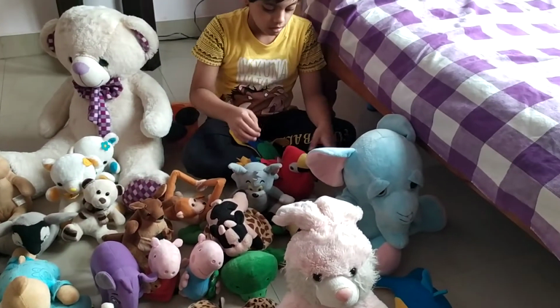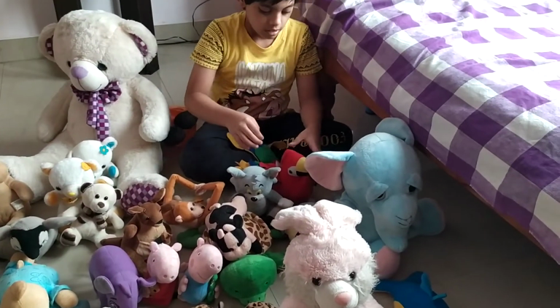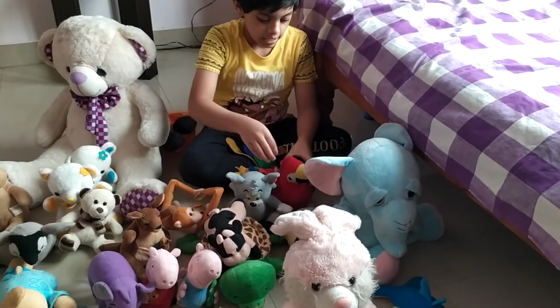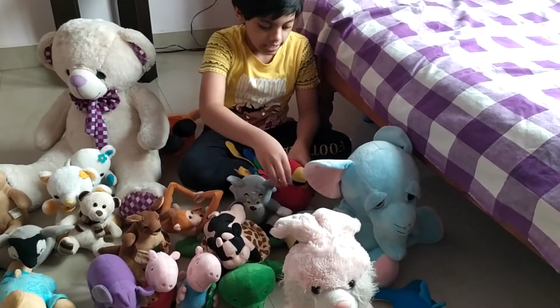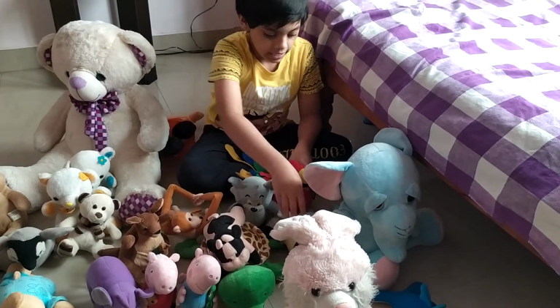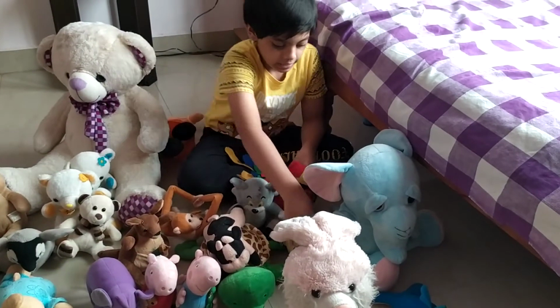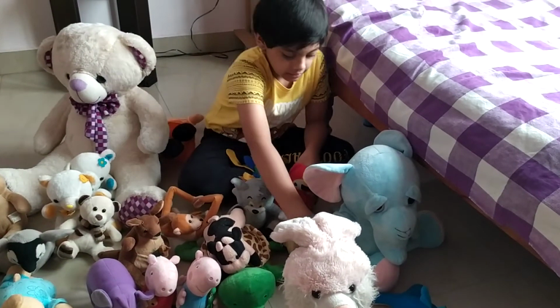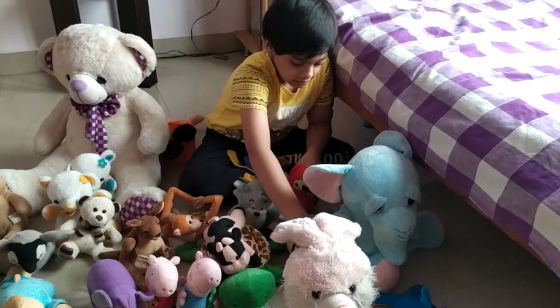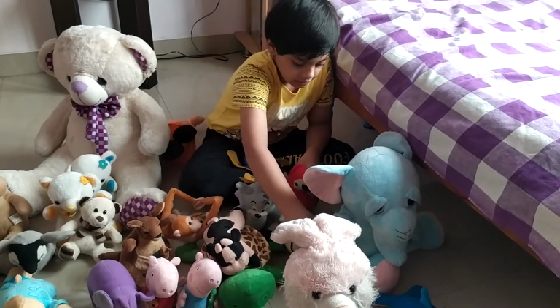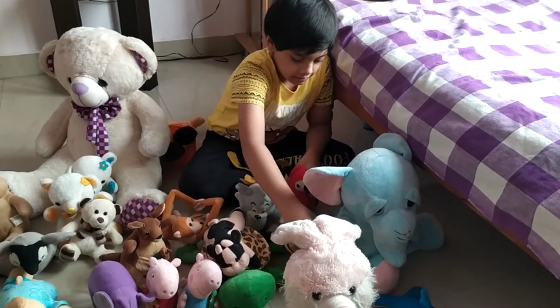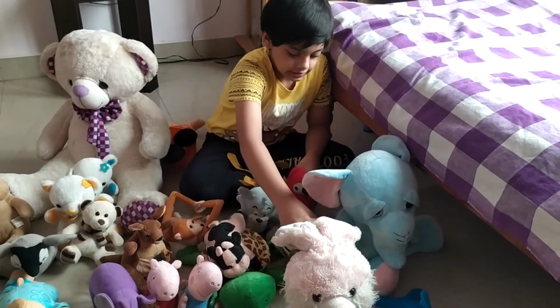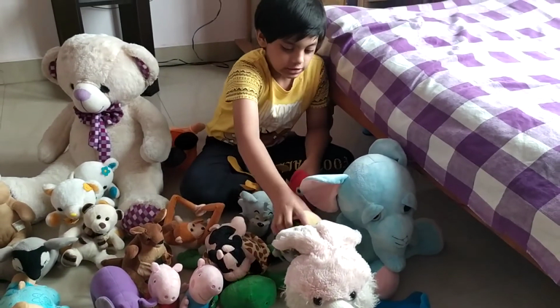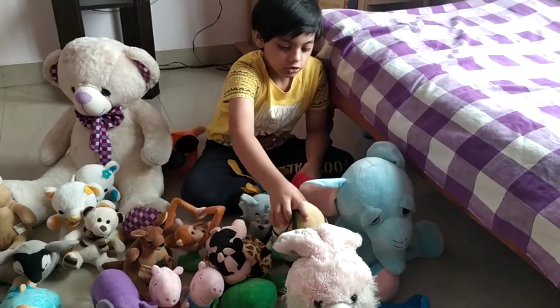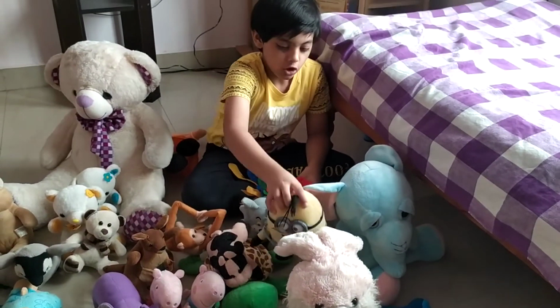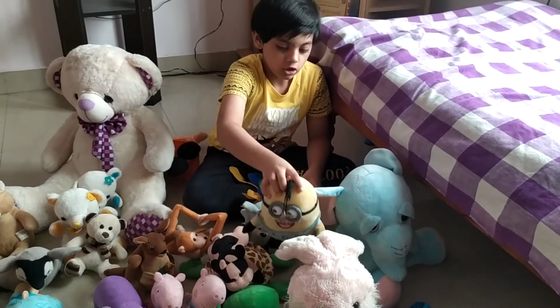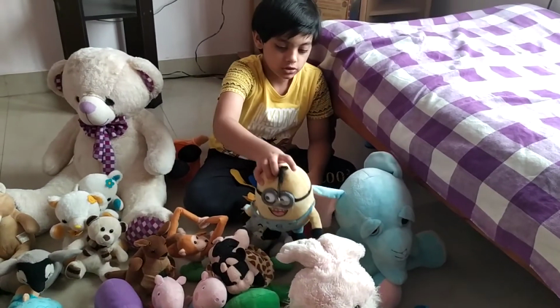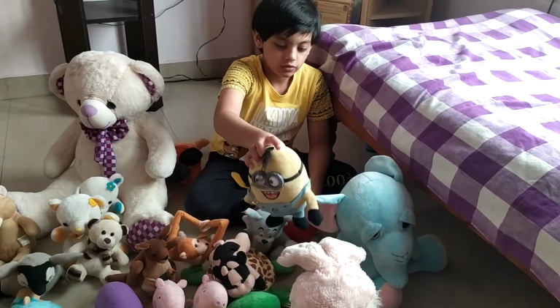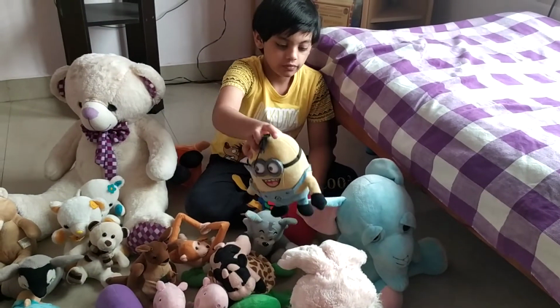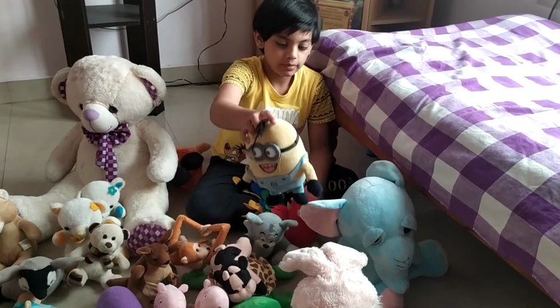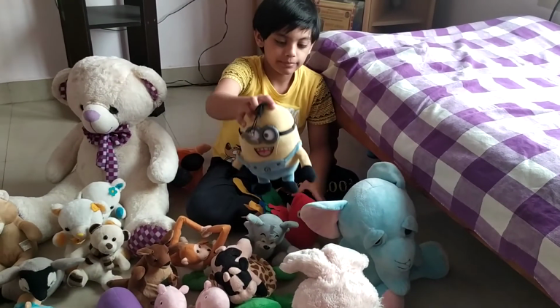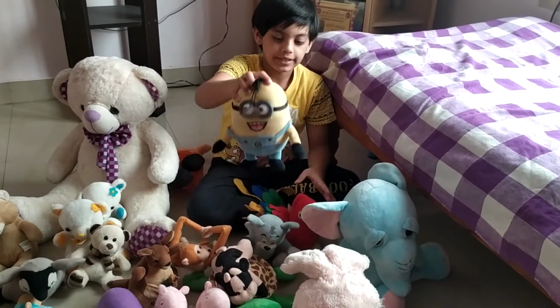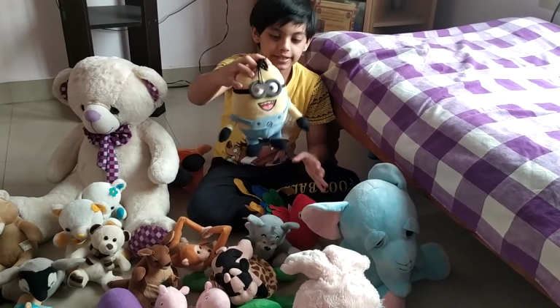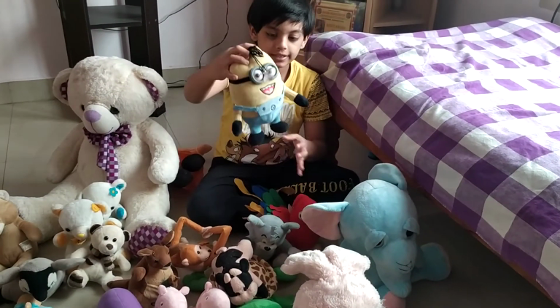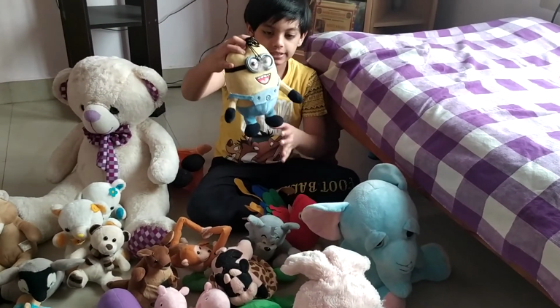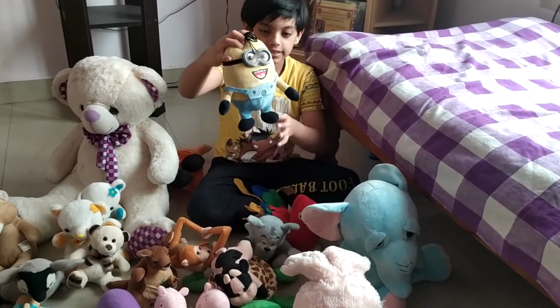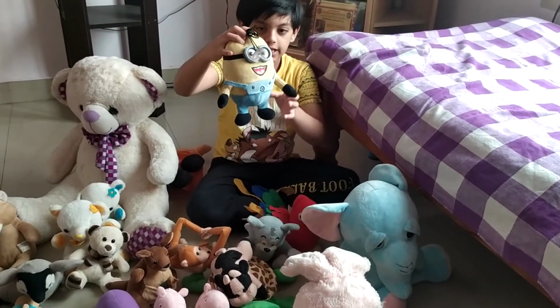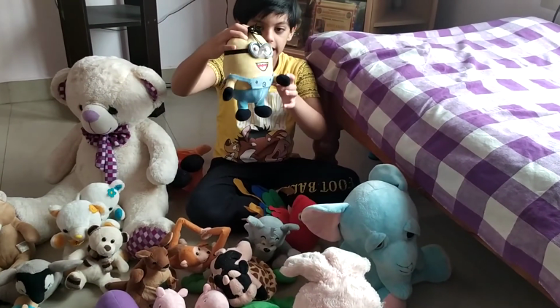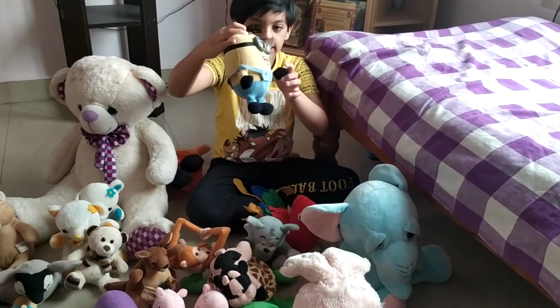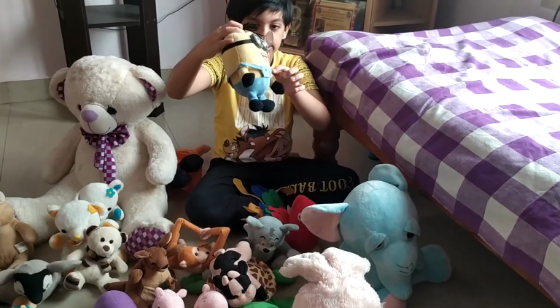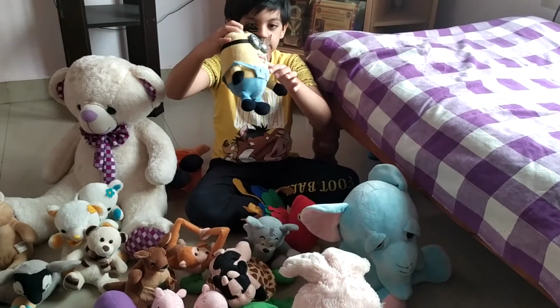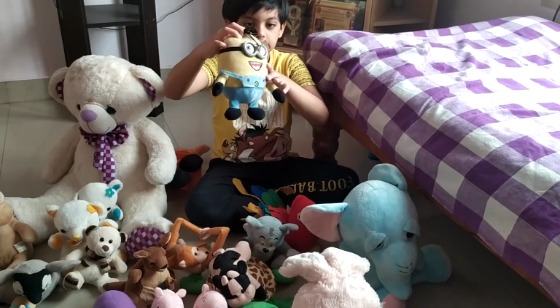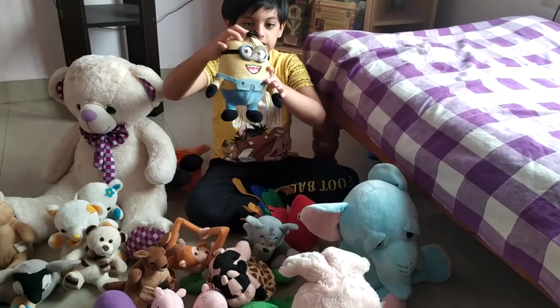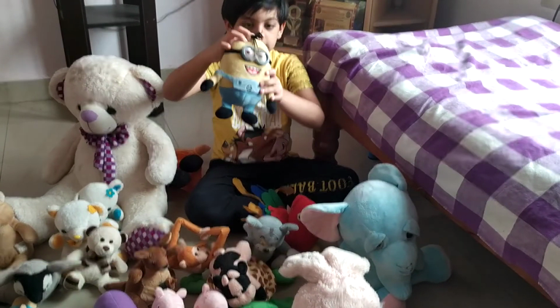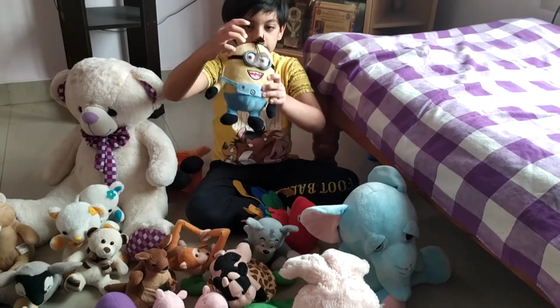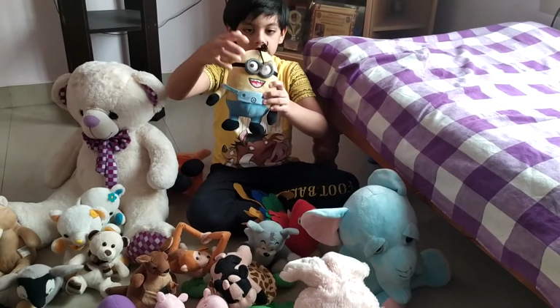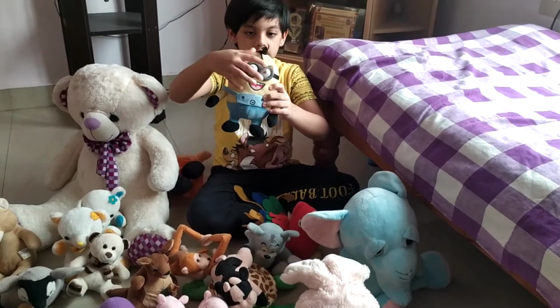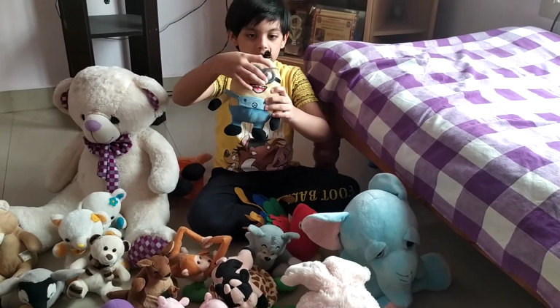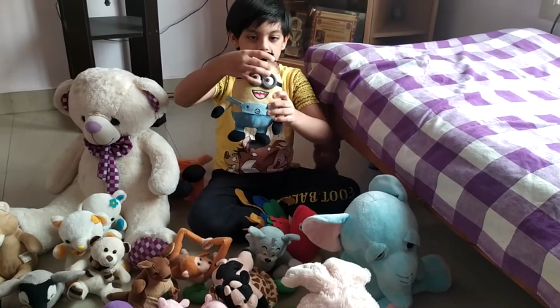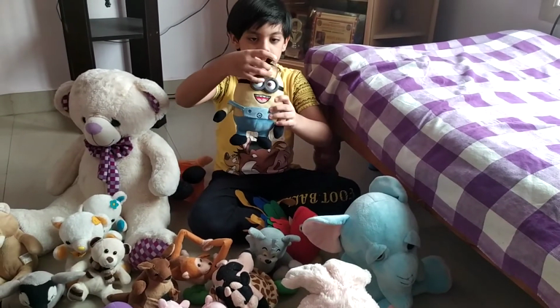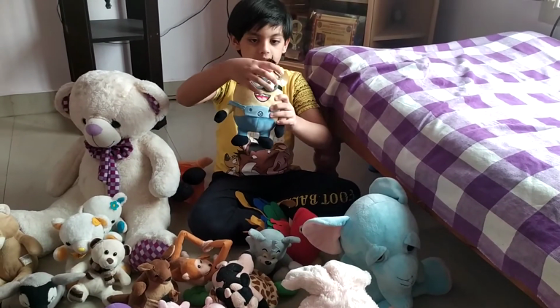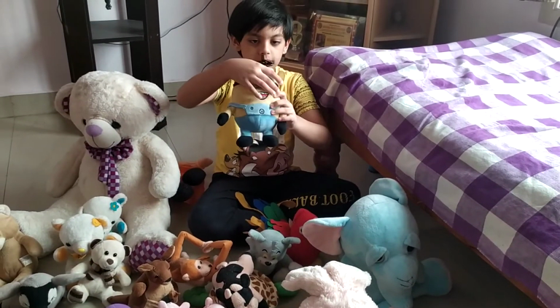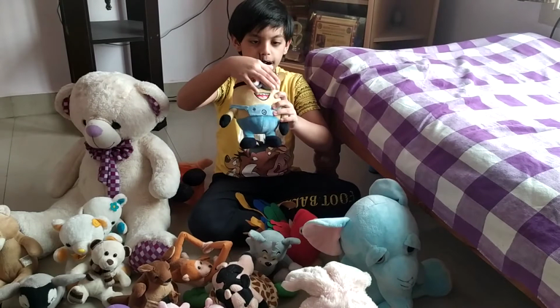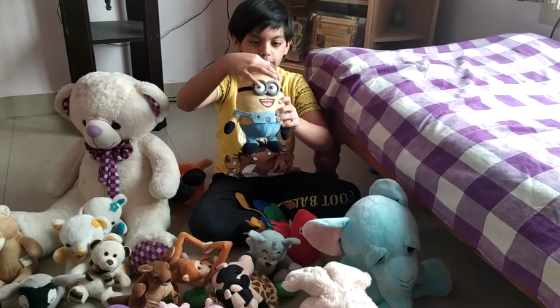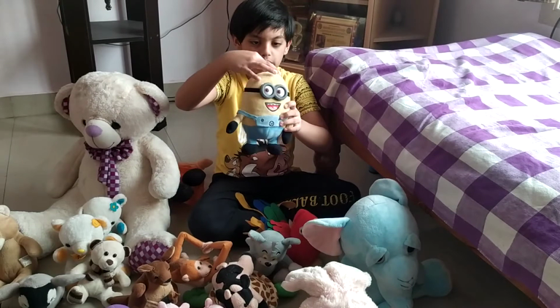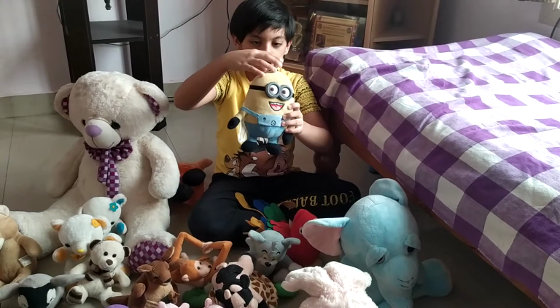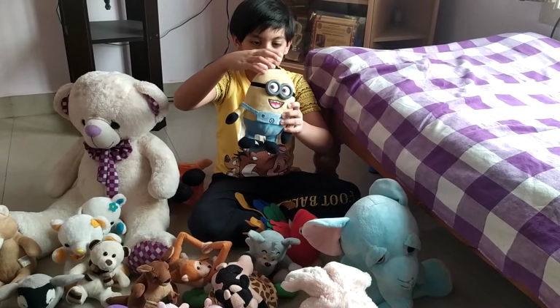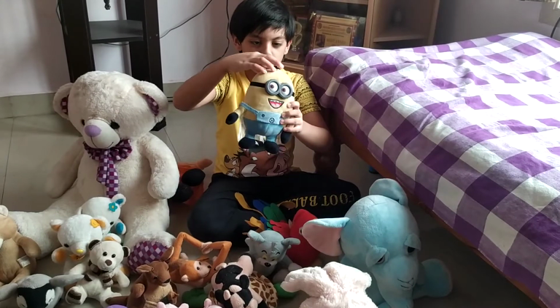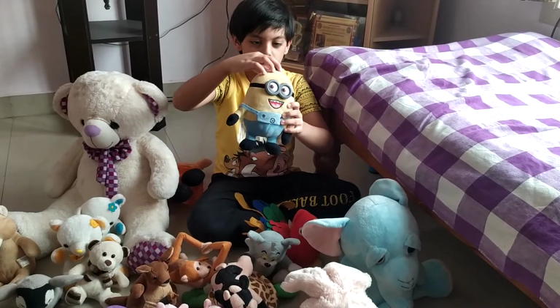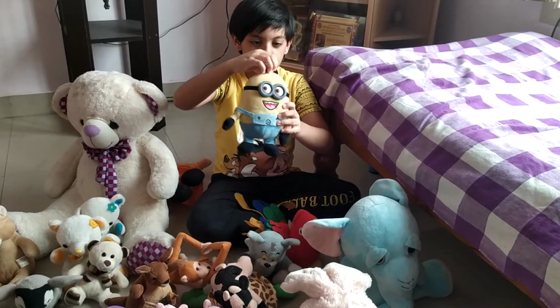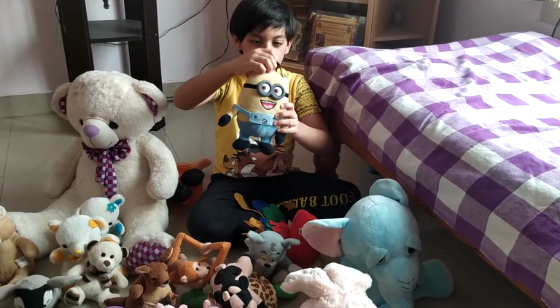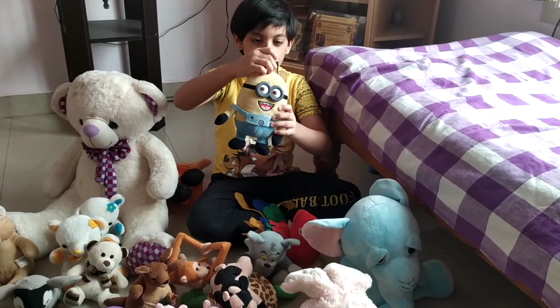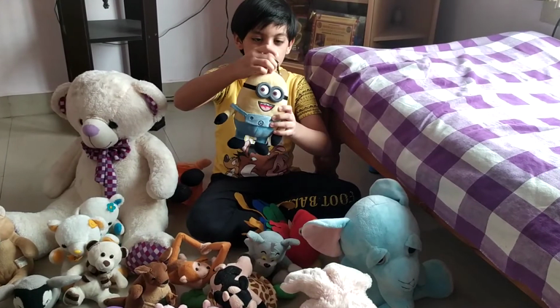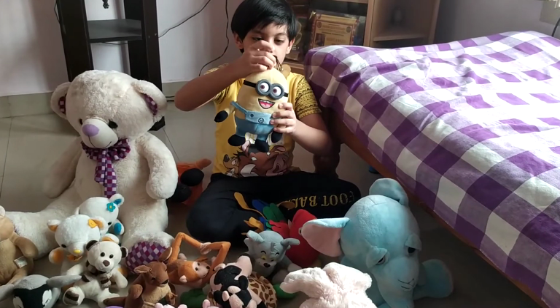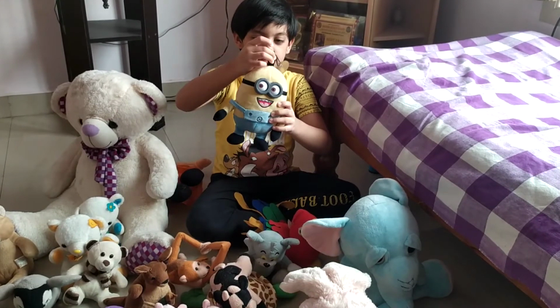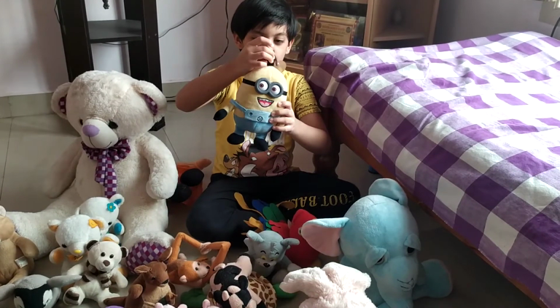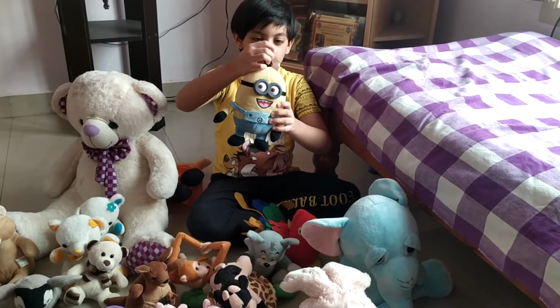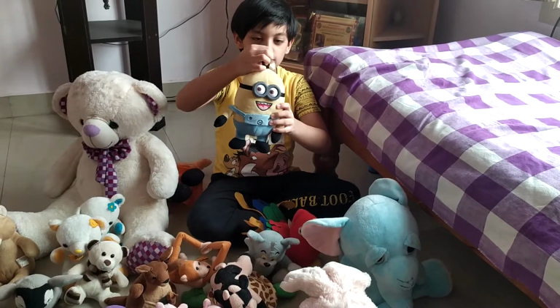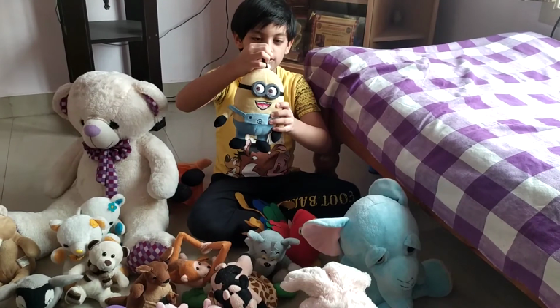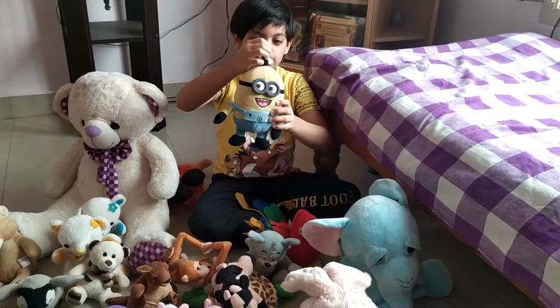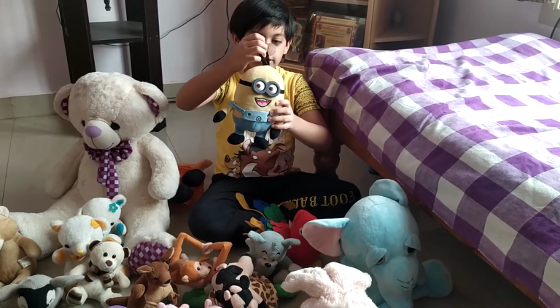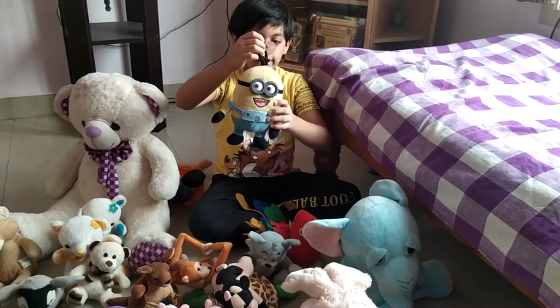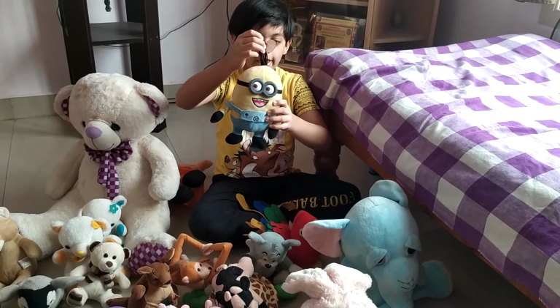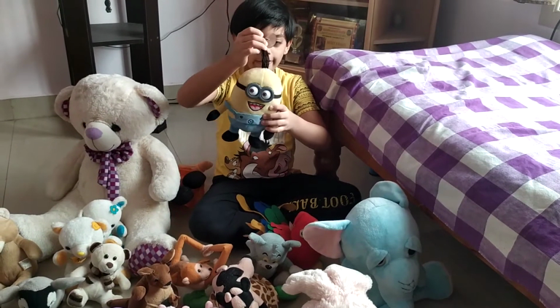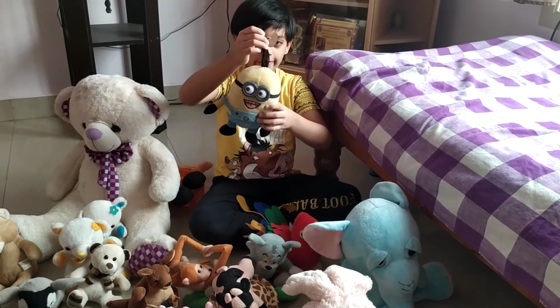And this is also from my recent collections. This is Minion. He has hair.